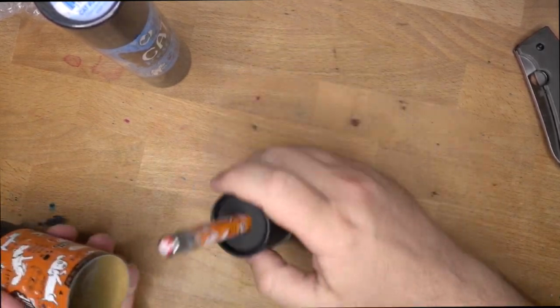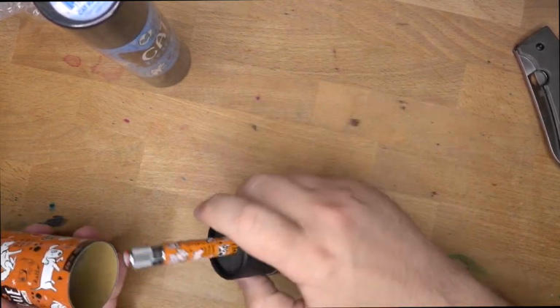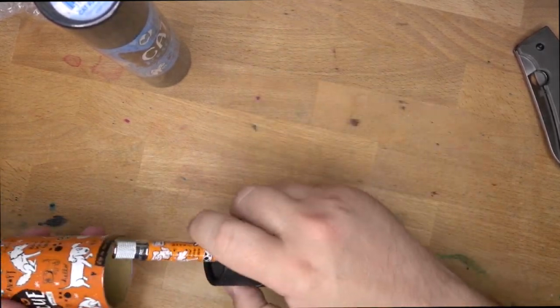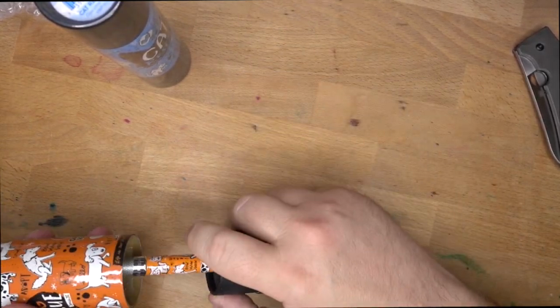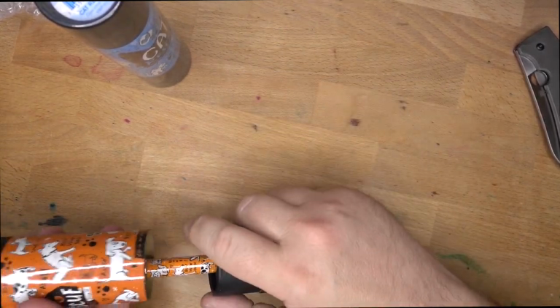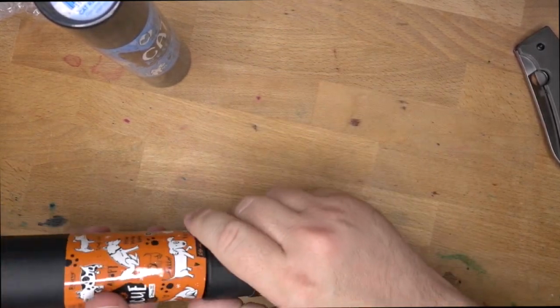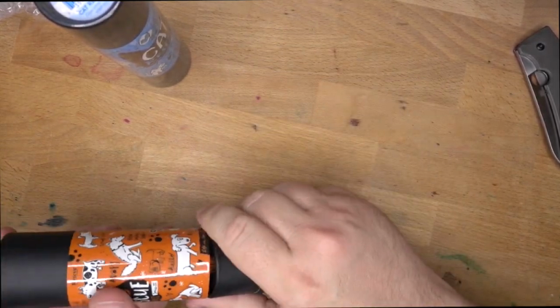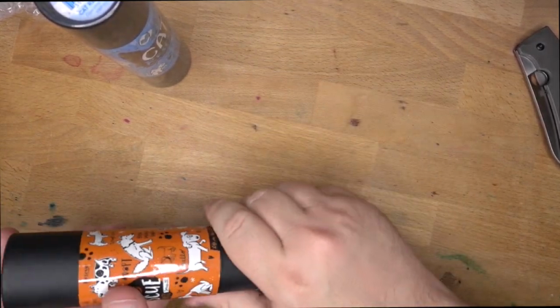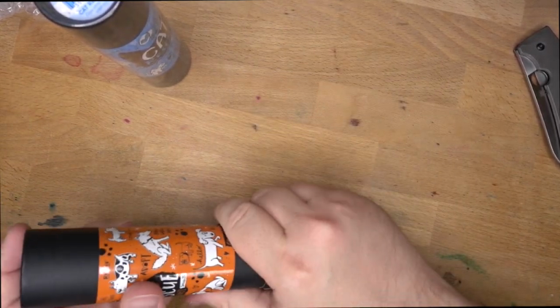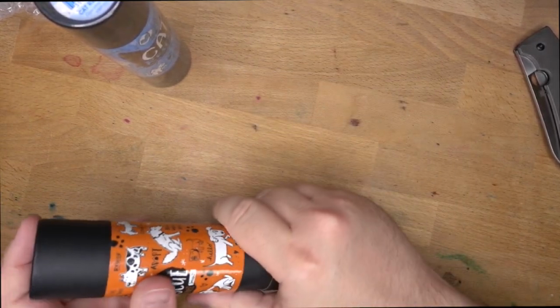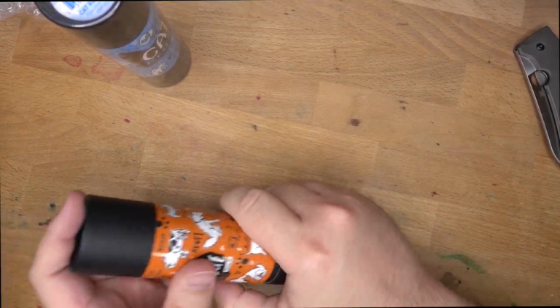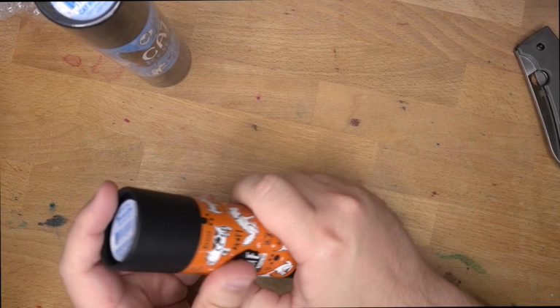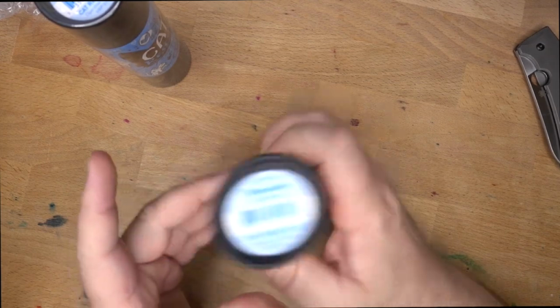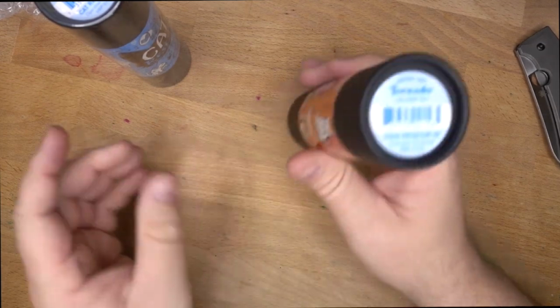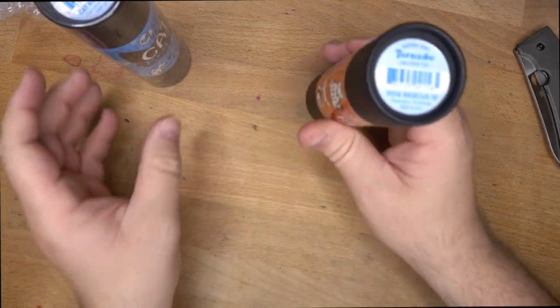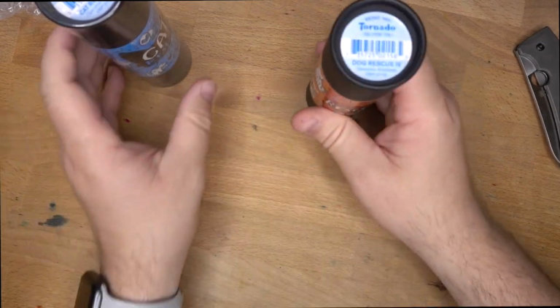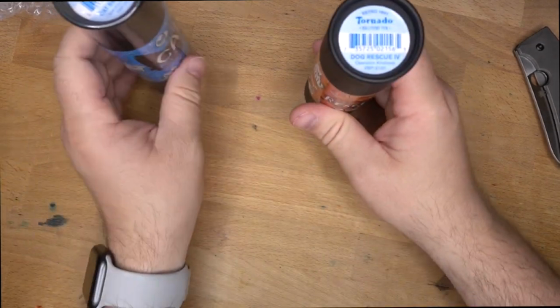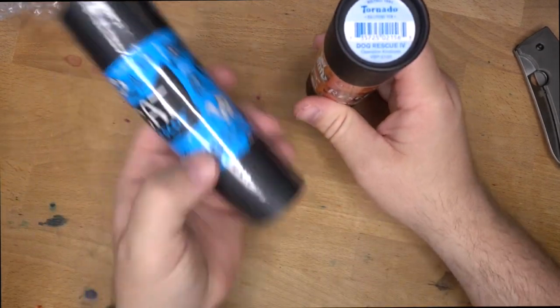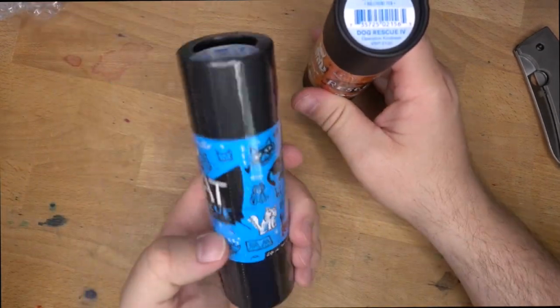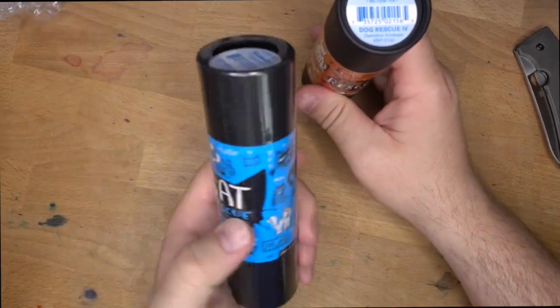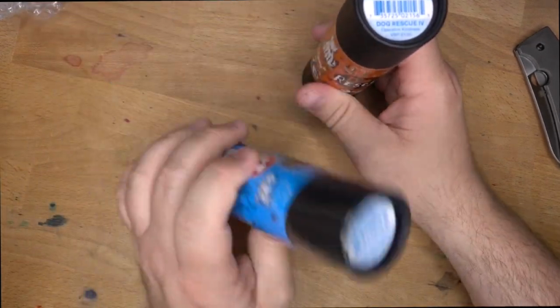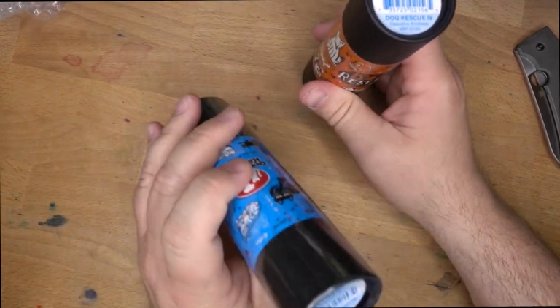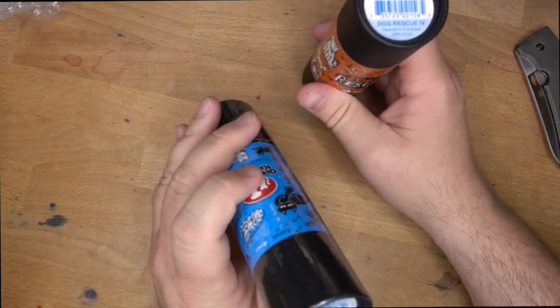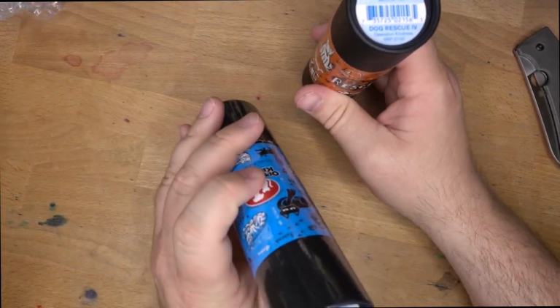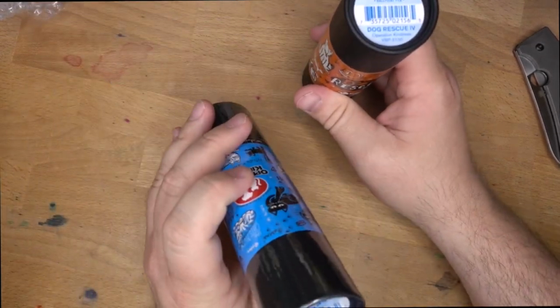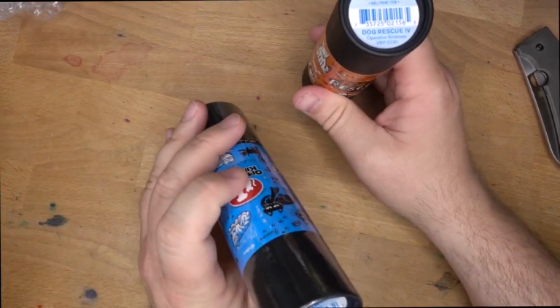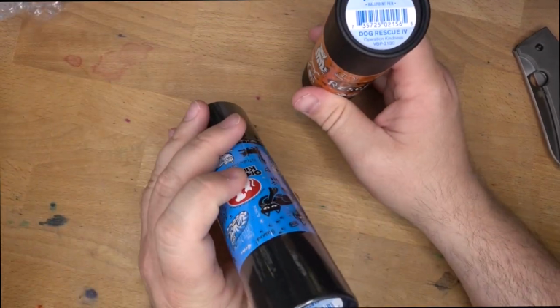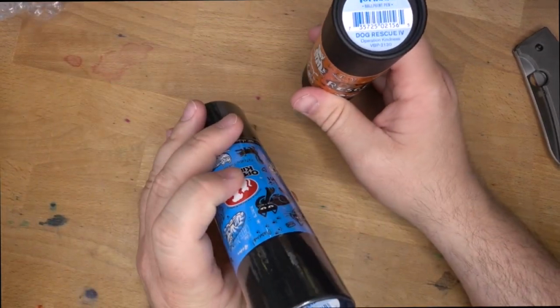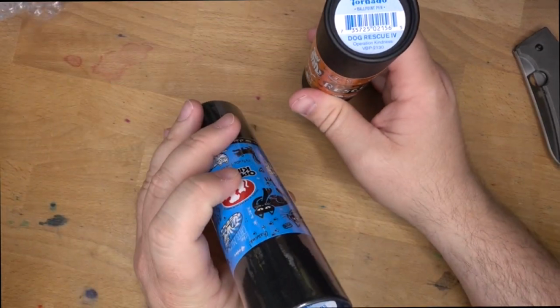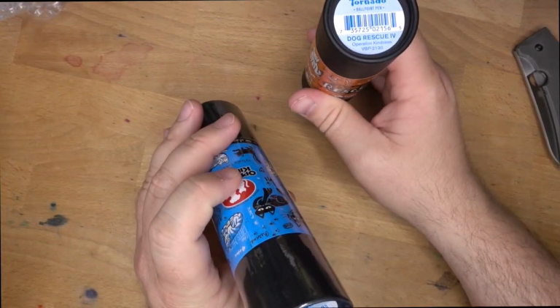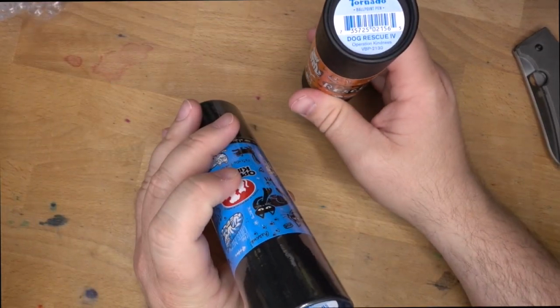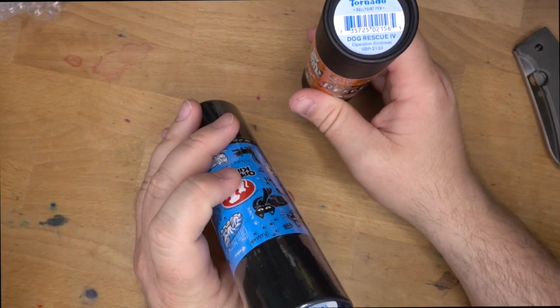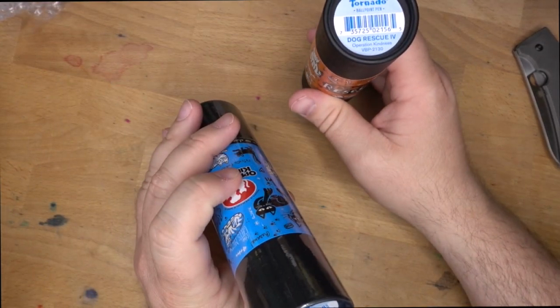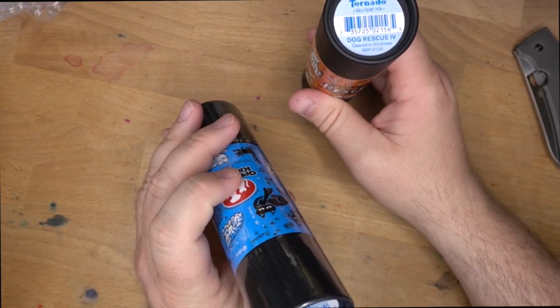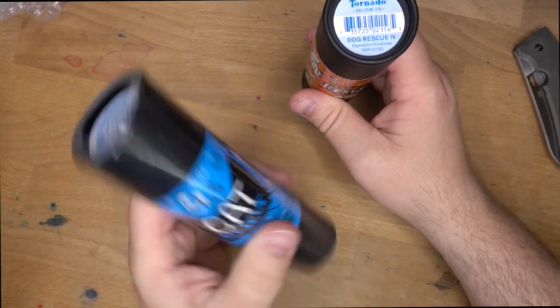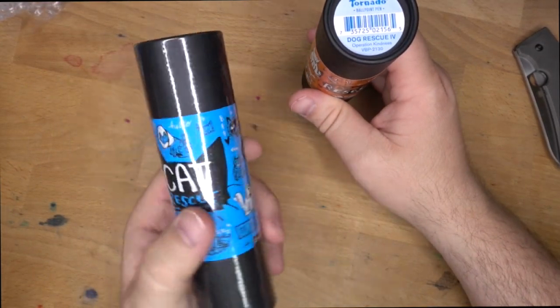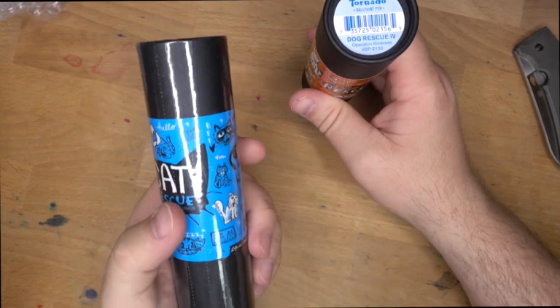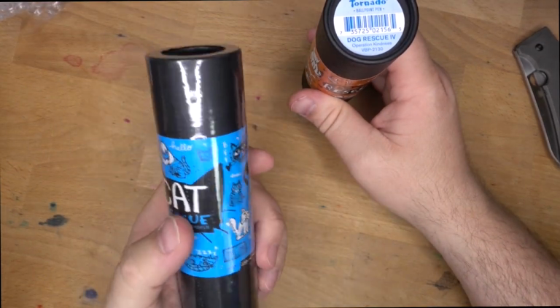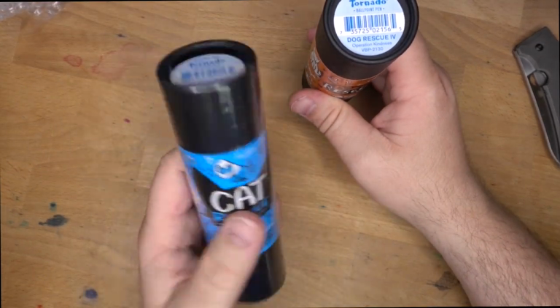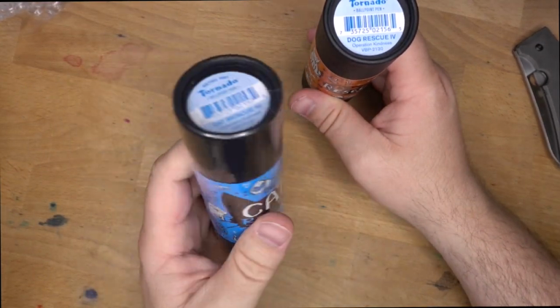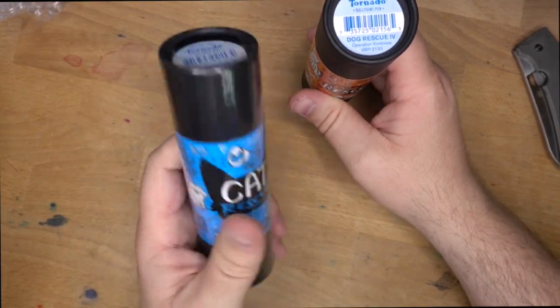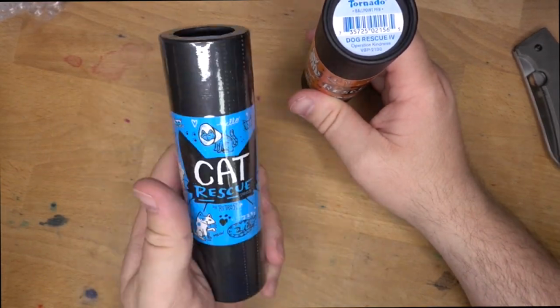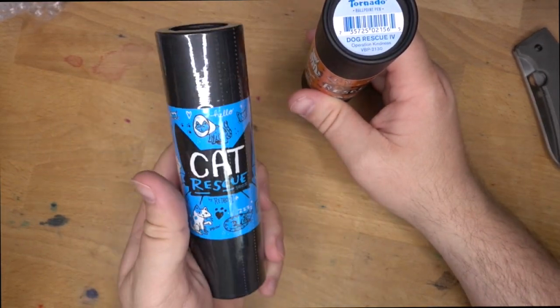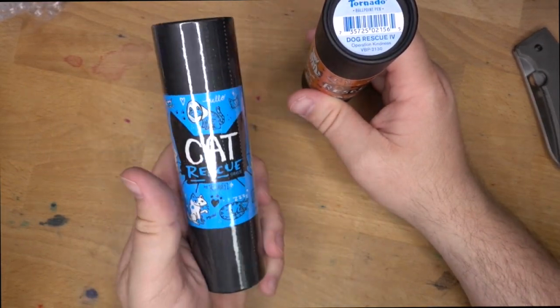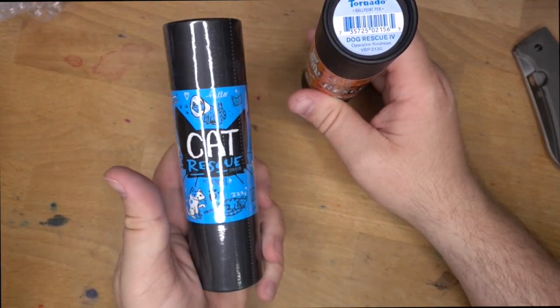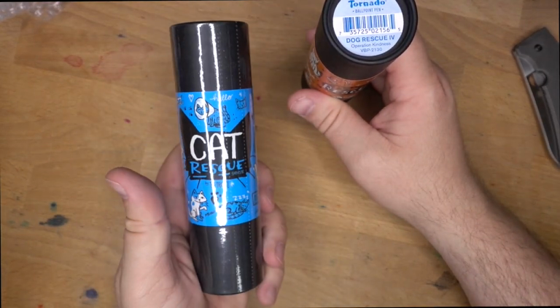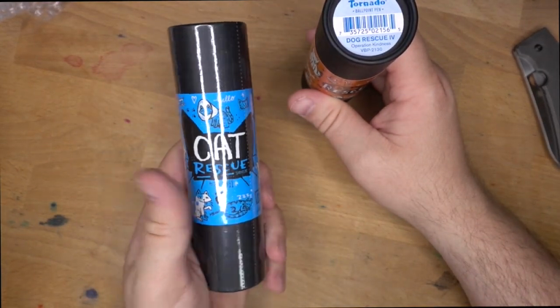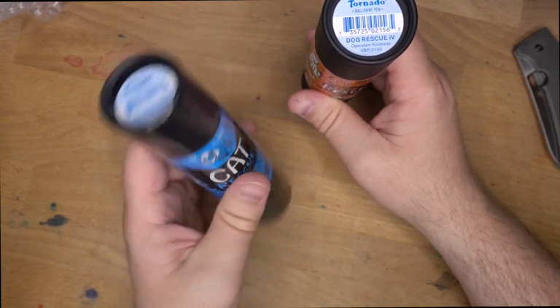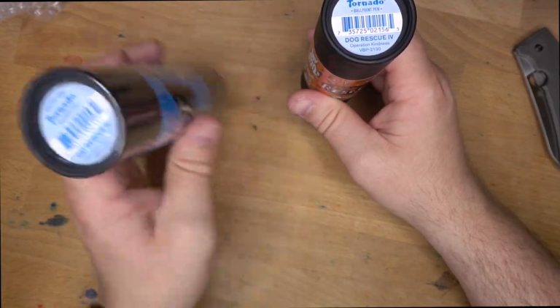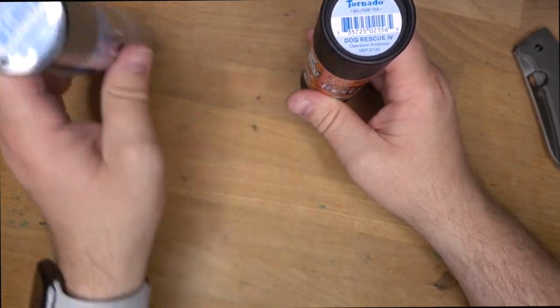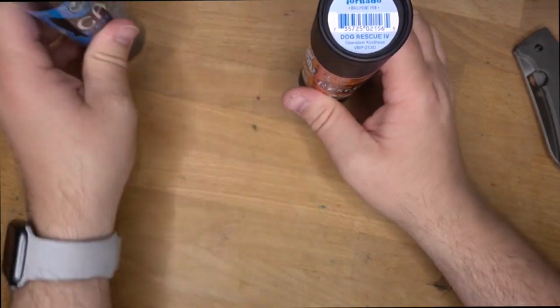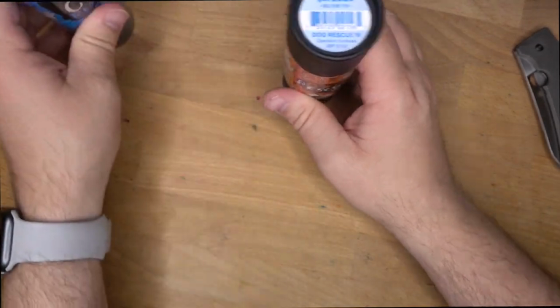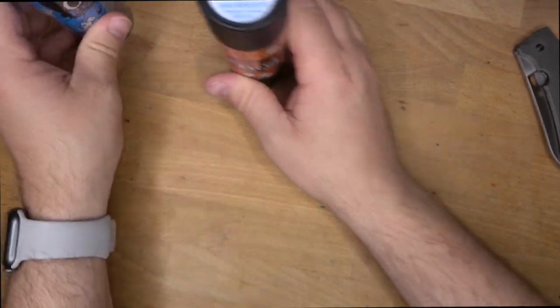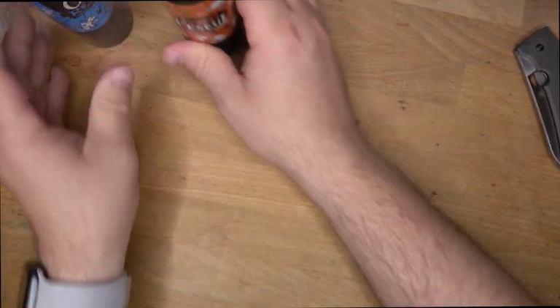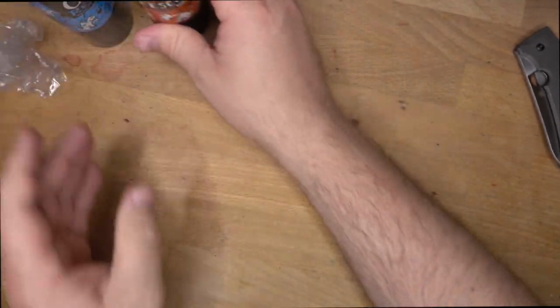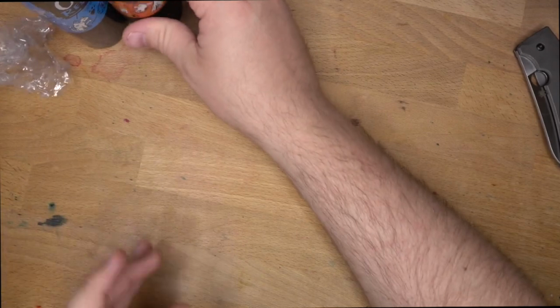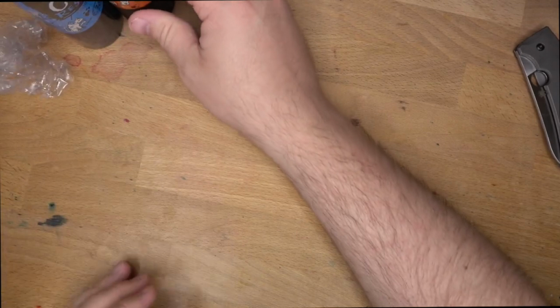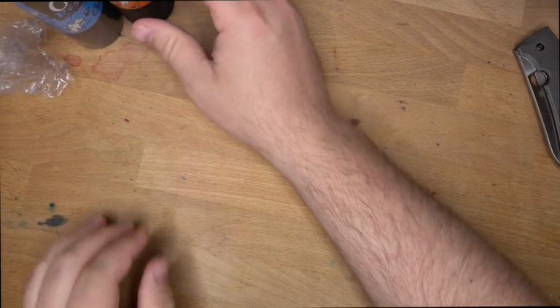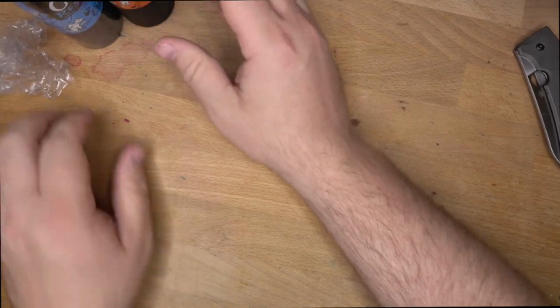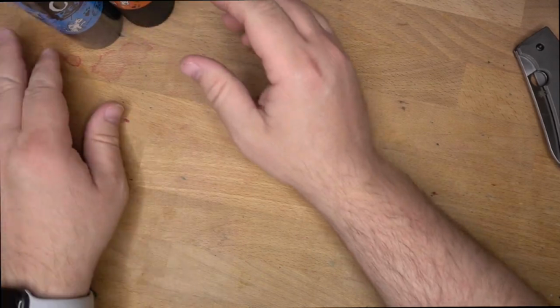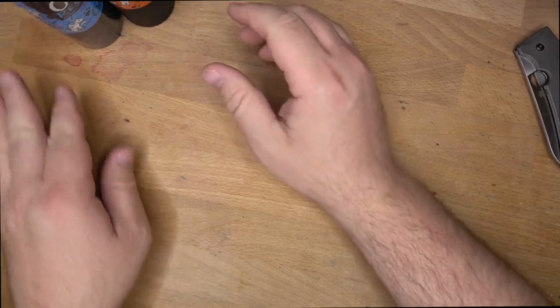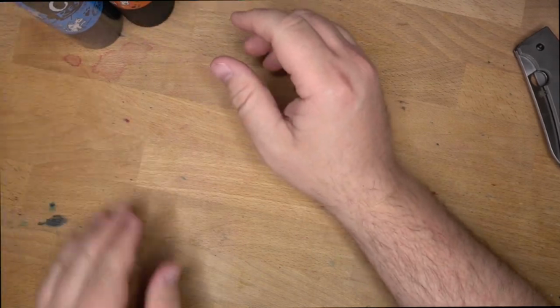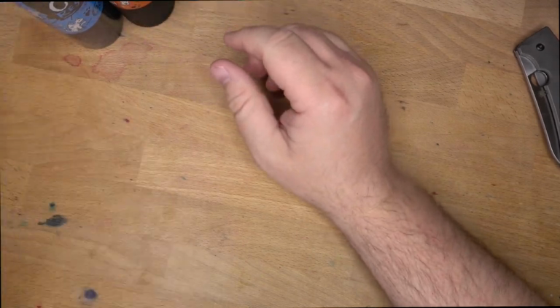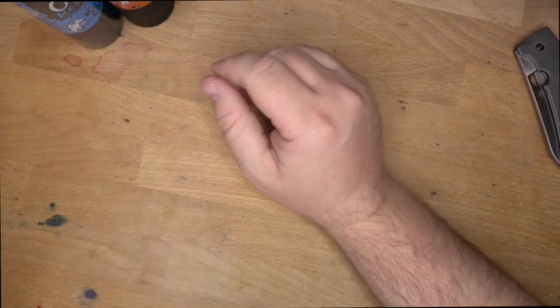I'm going to leave the cat rescue for Audrey to open when she gets home in a little bit, because she likes opening stuff too.